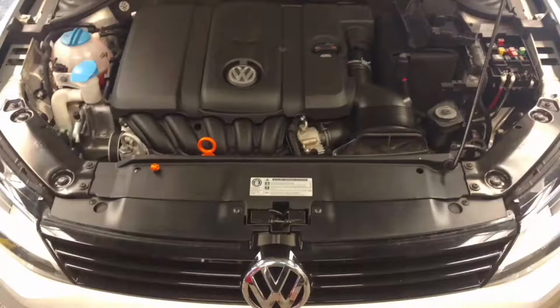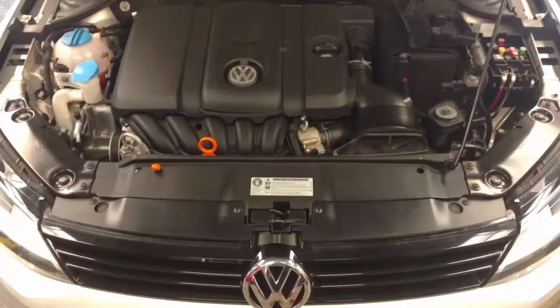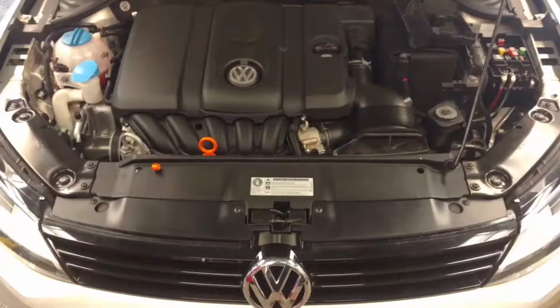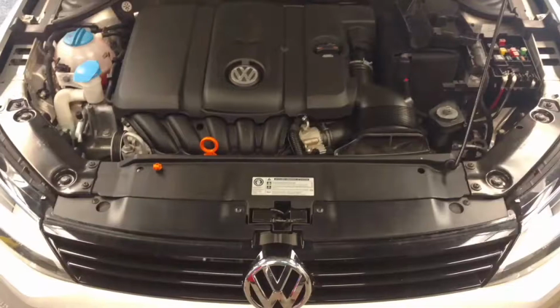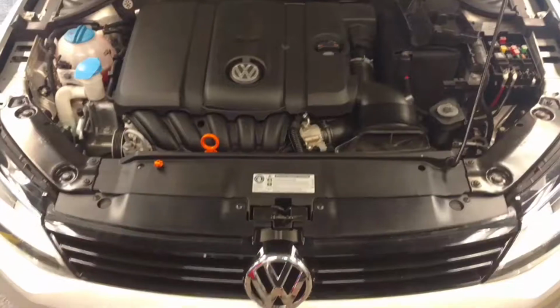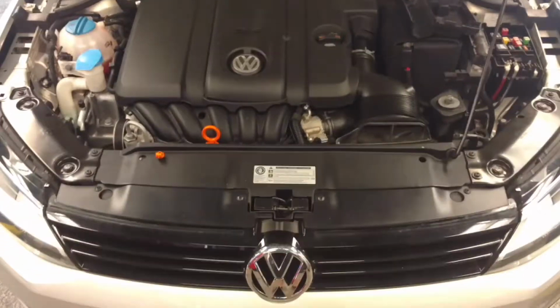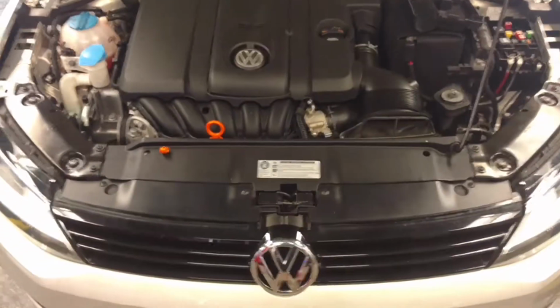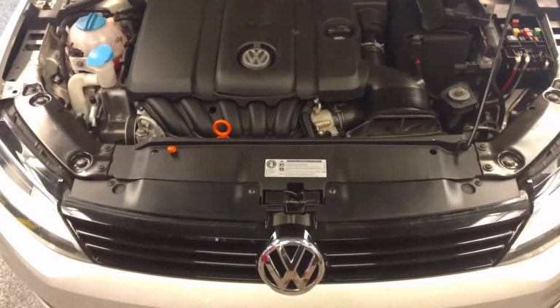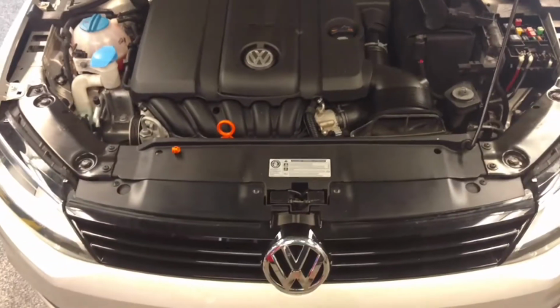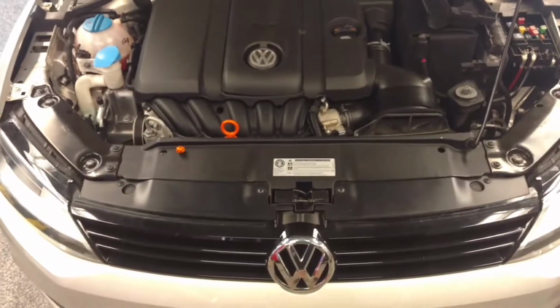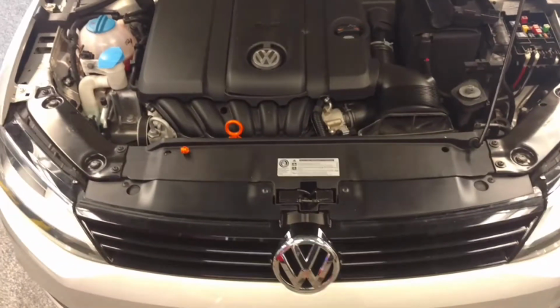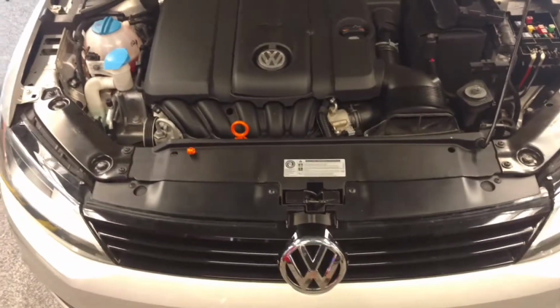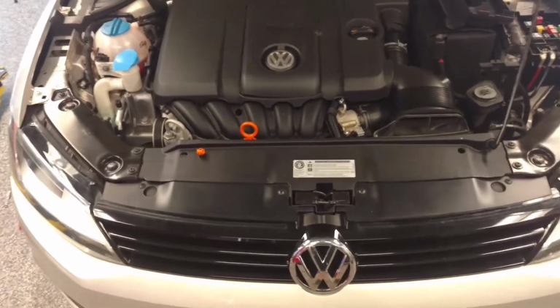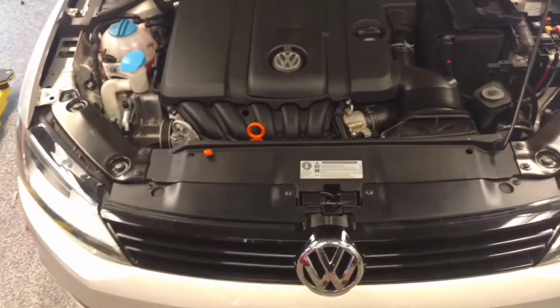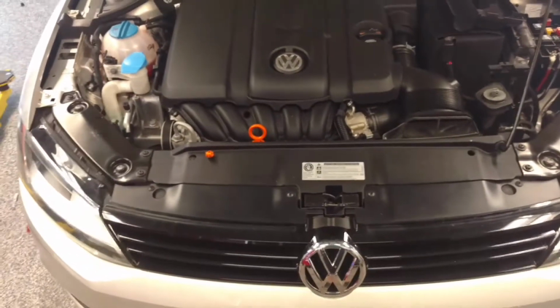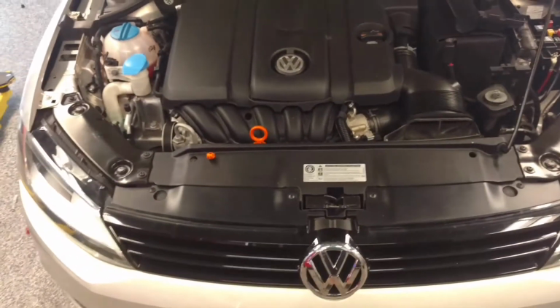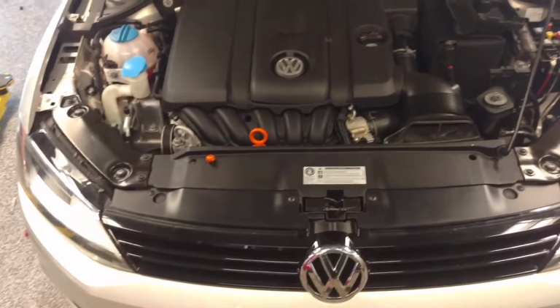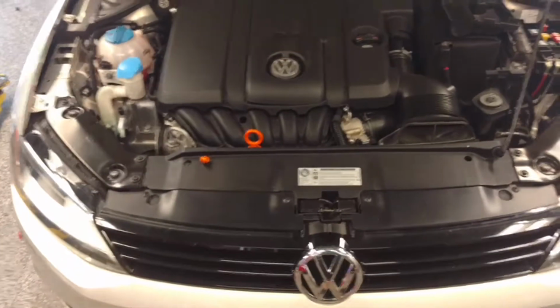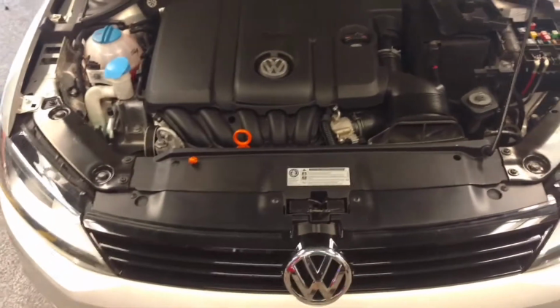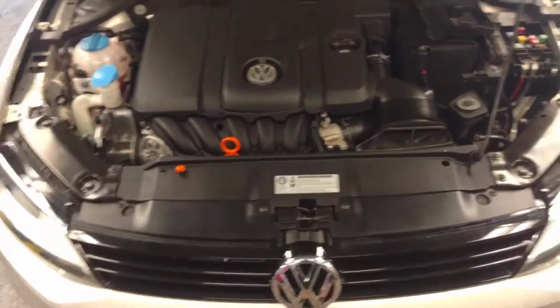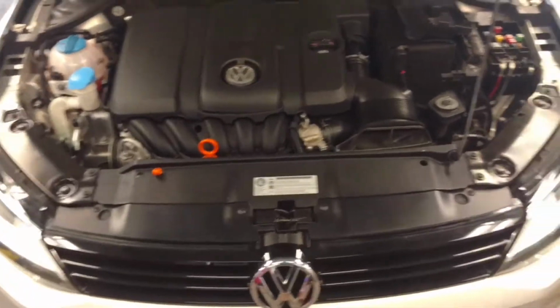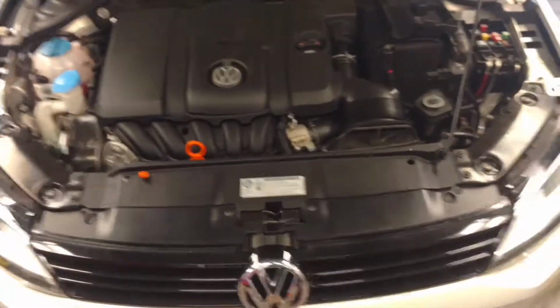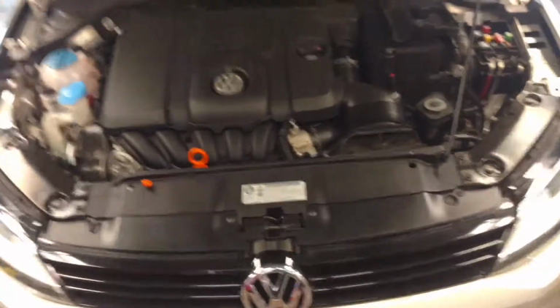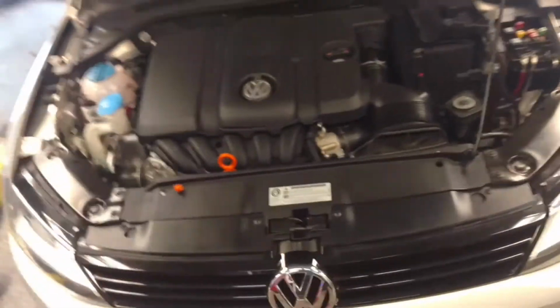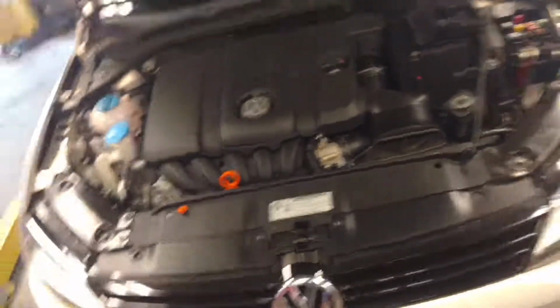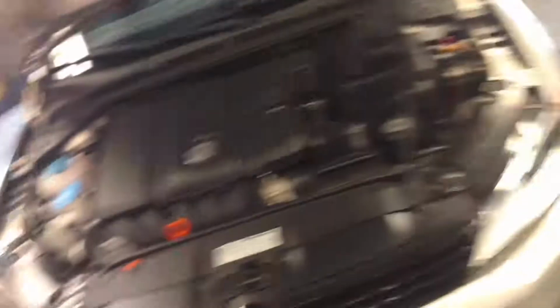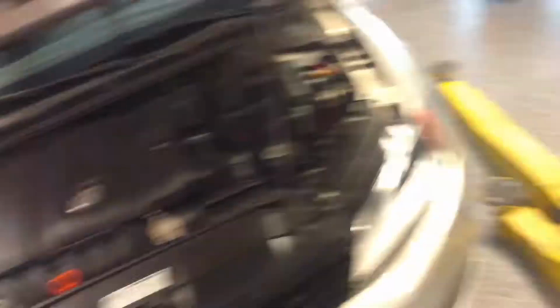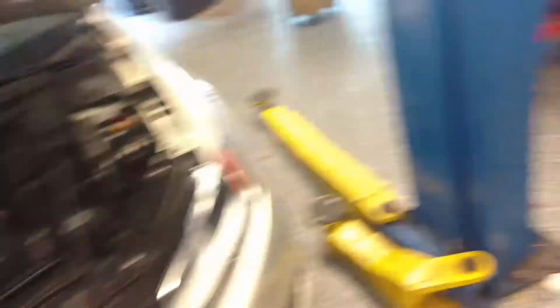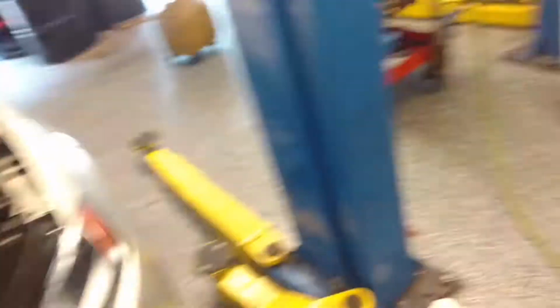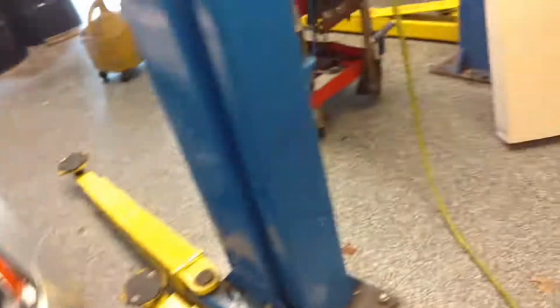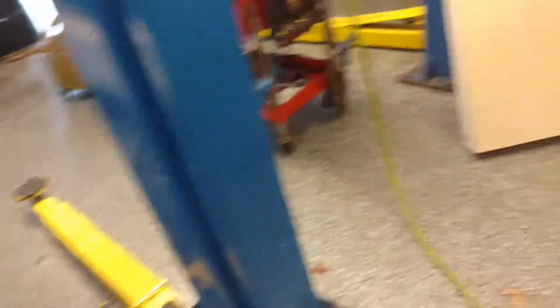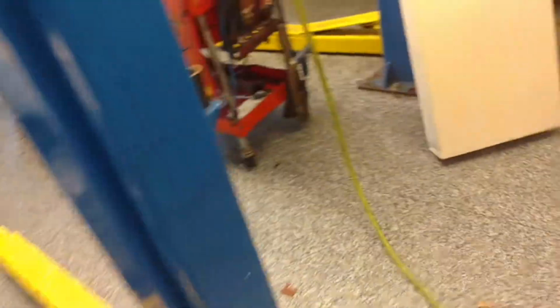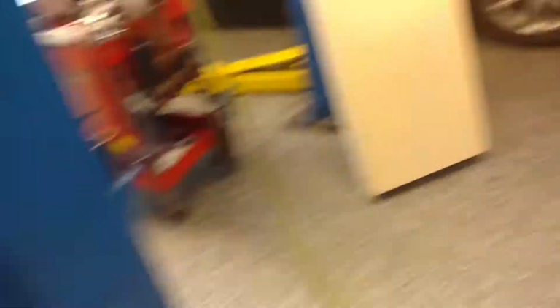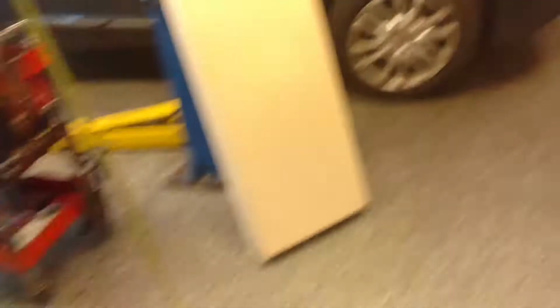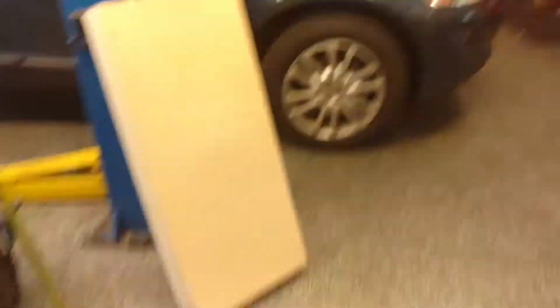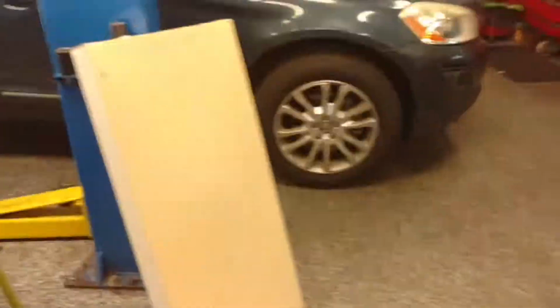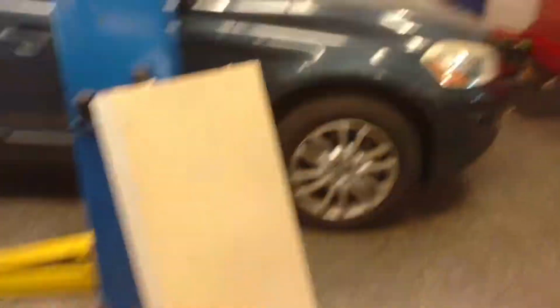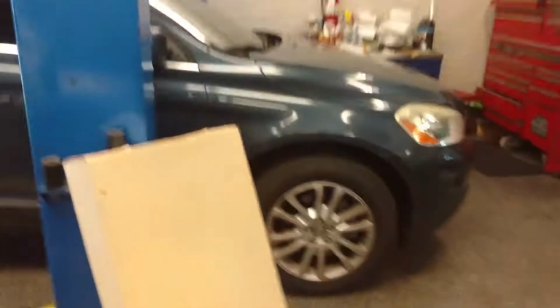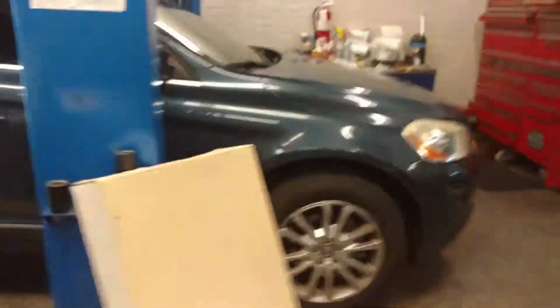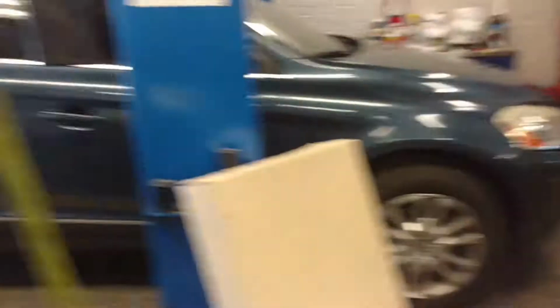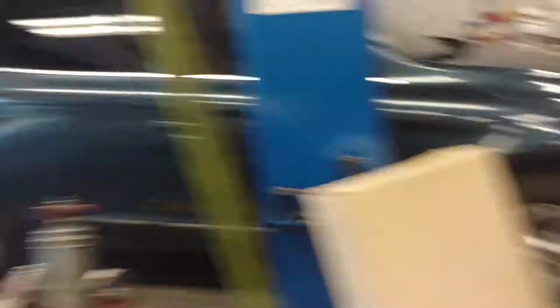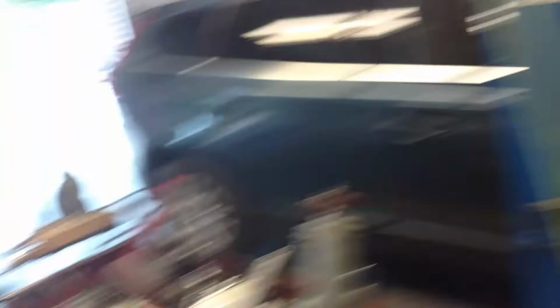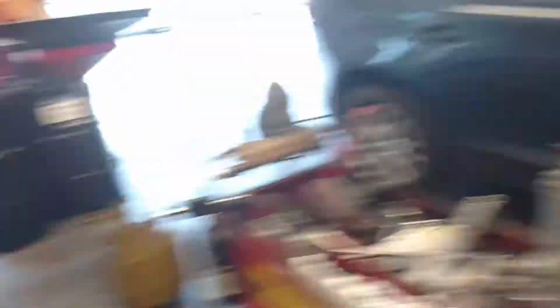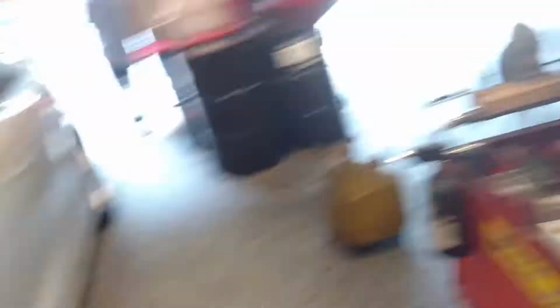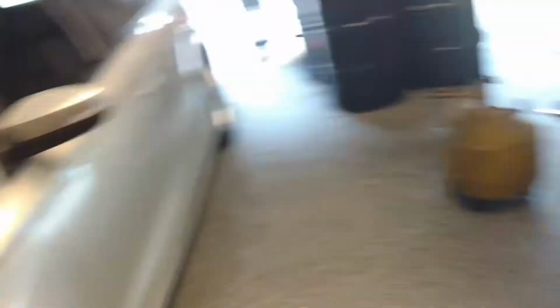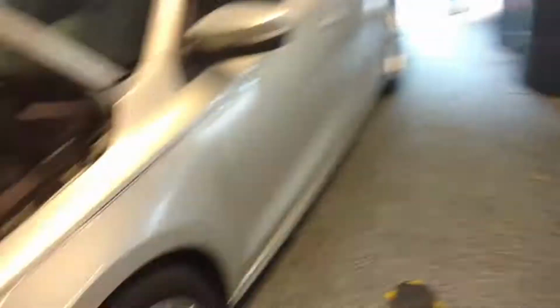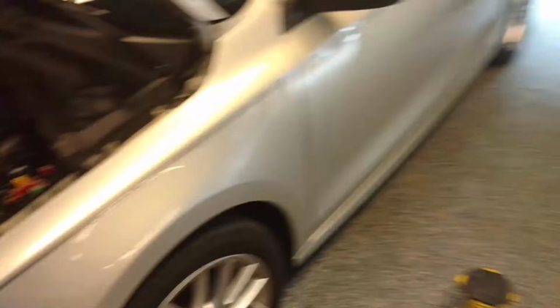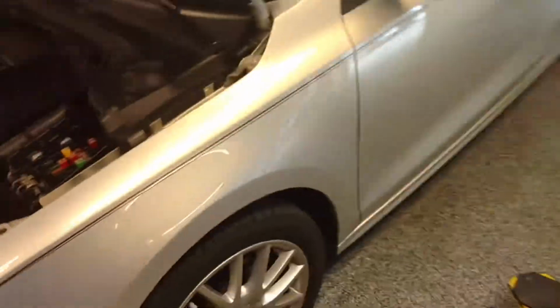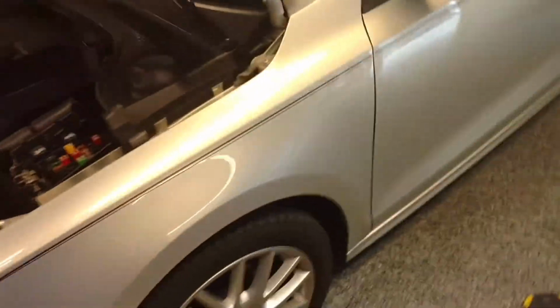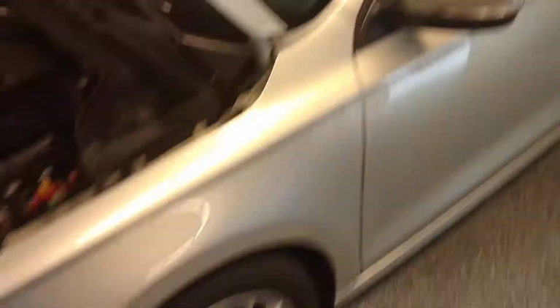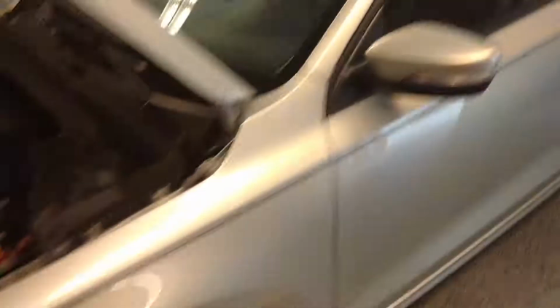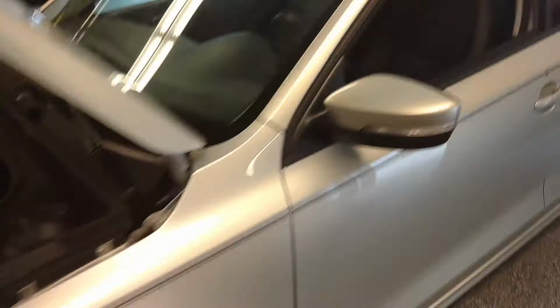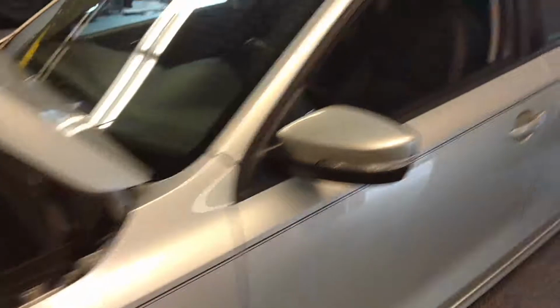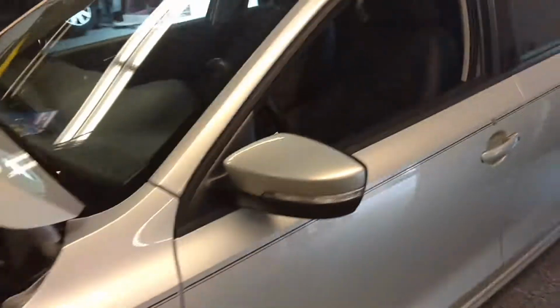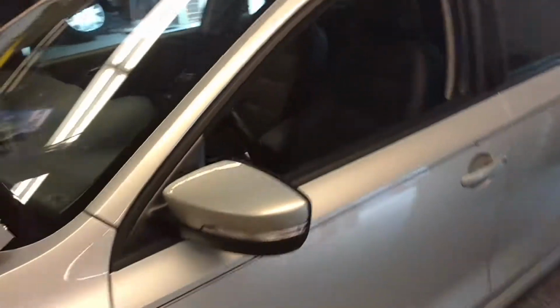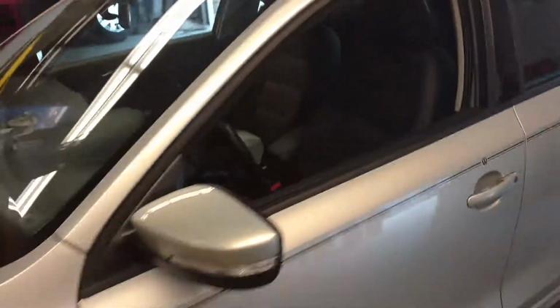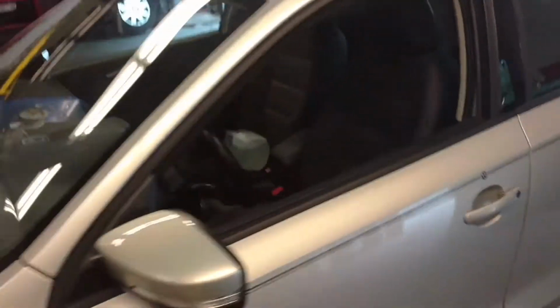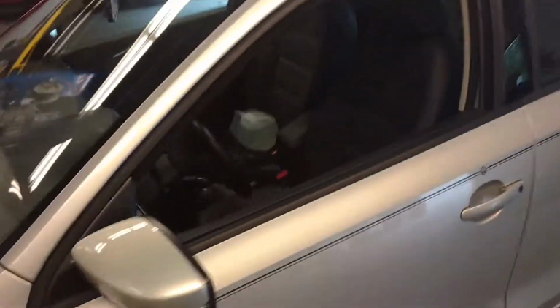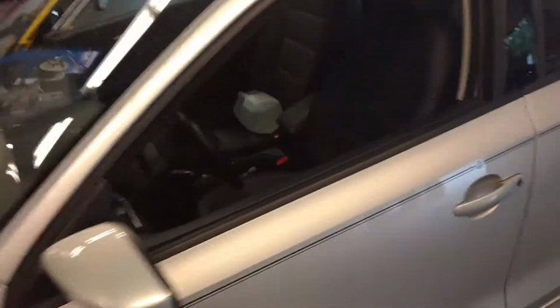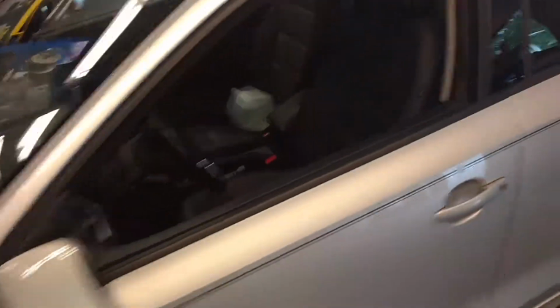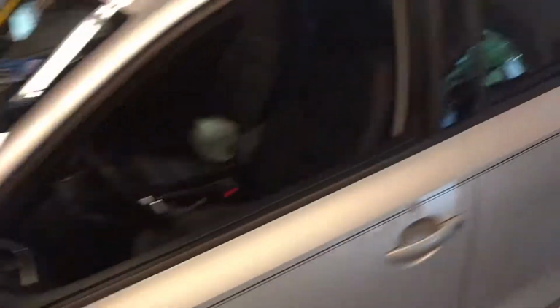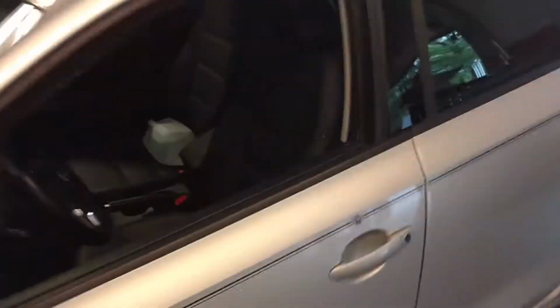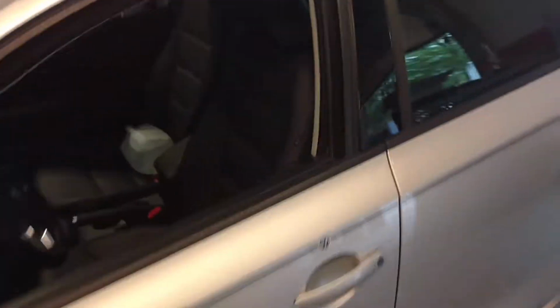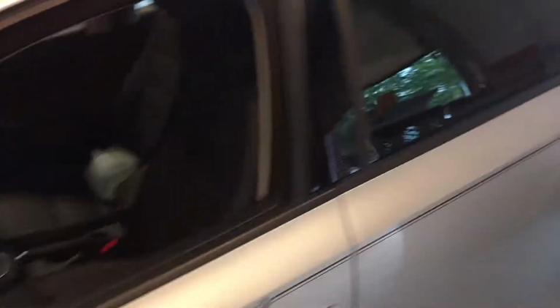I'm reviewing a 2011 Volkswagen Jetta. Here it is, the side.